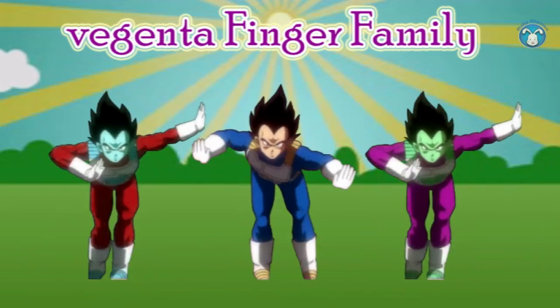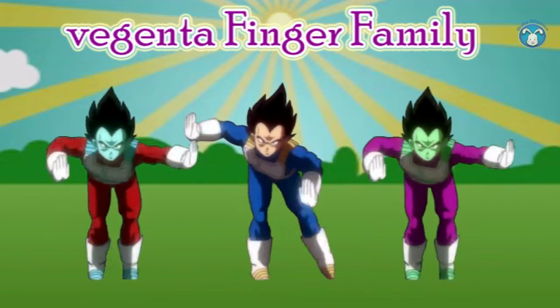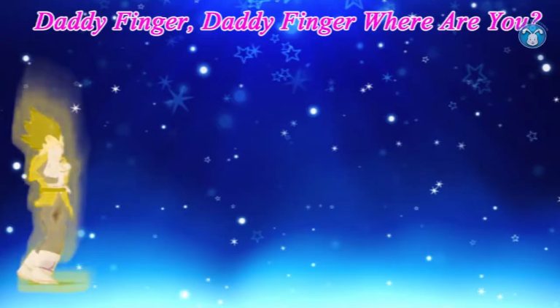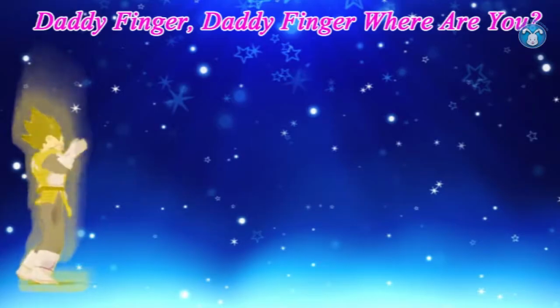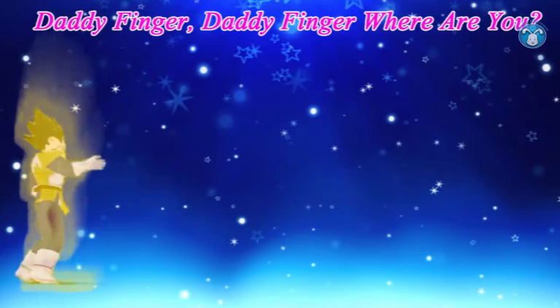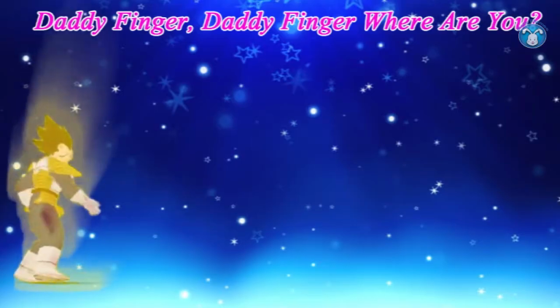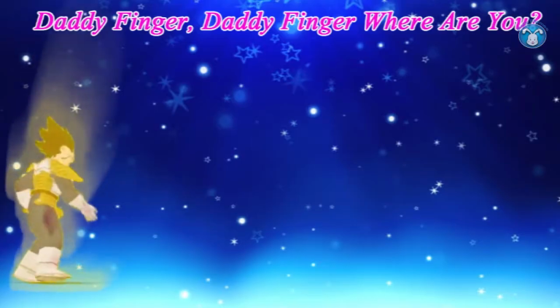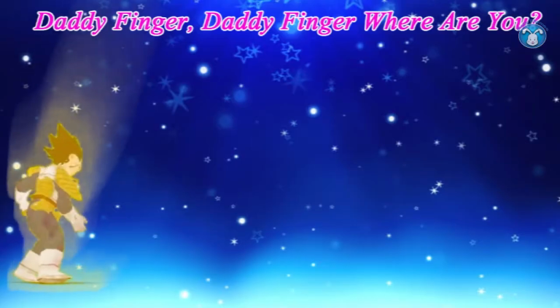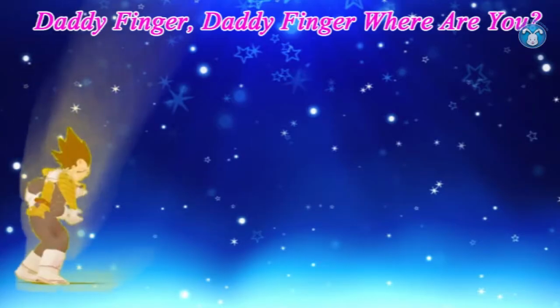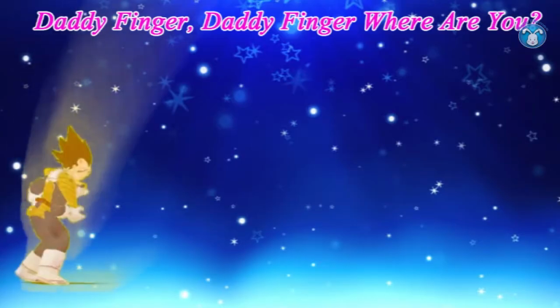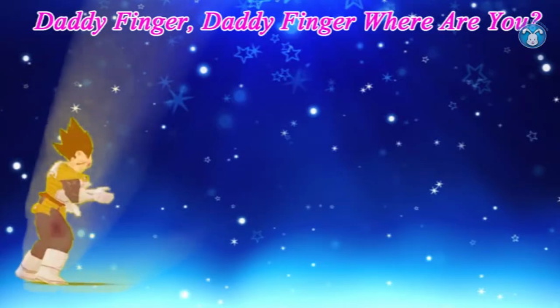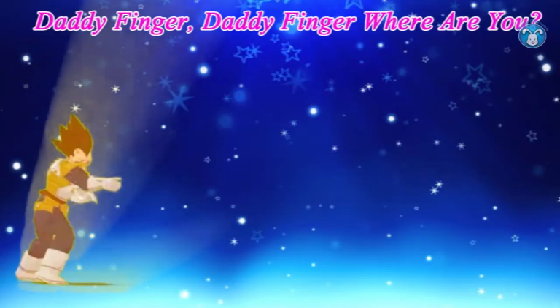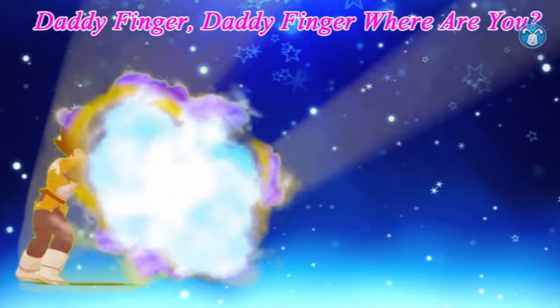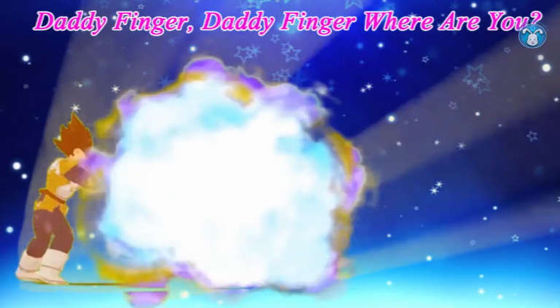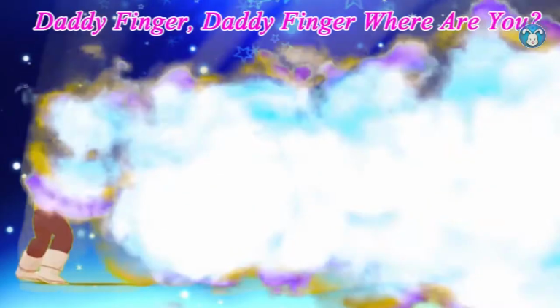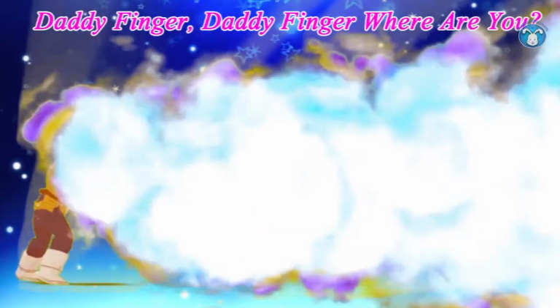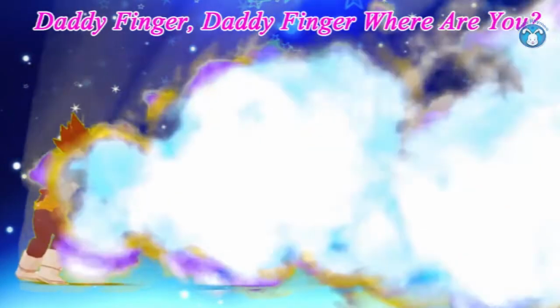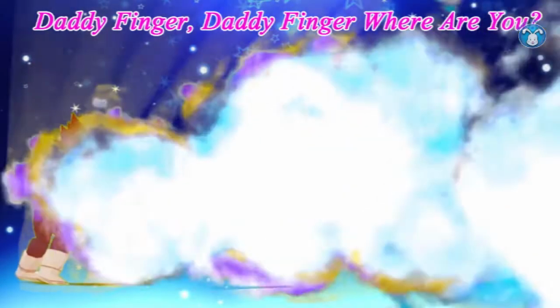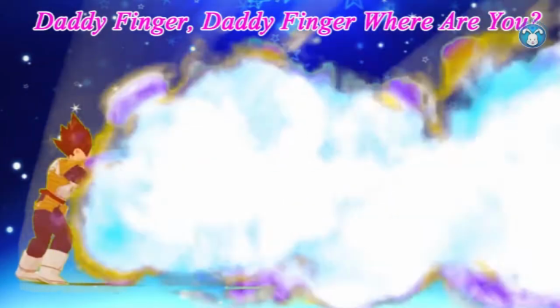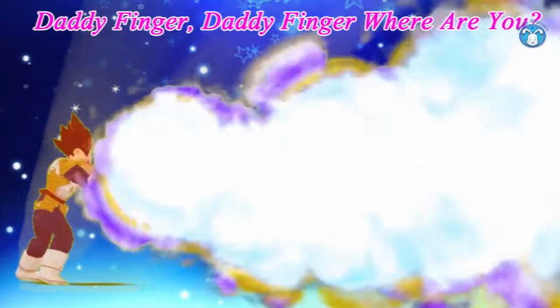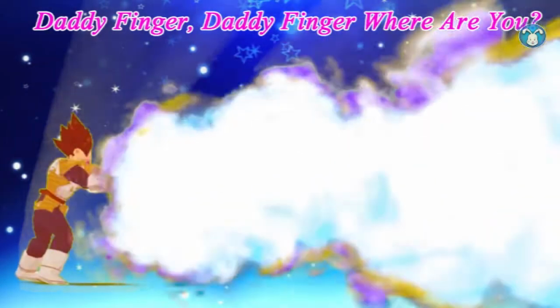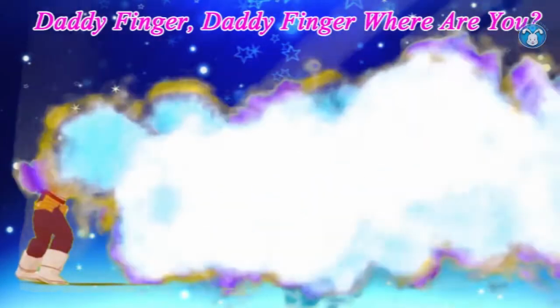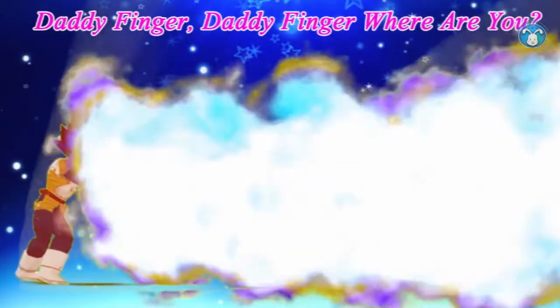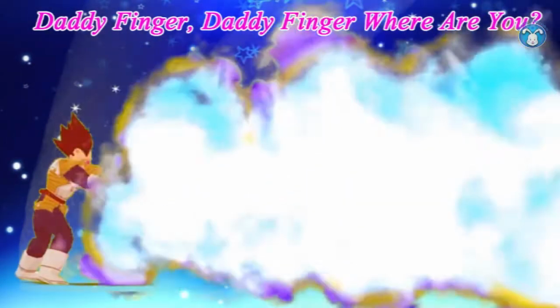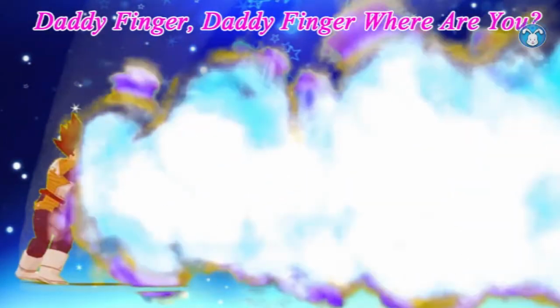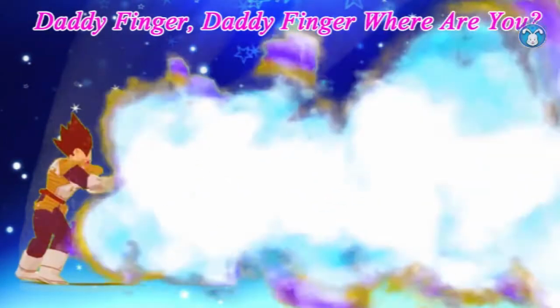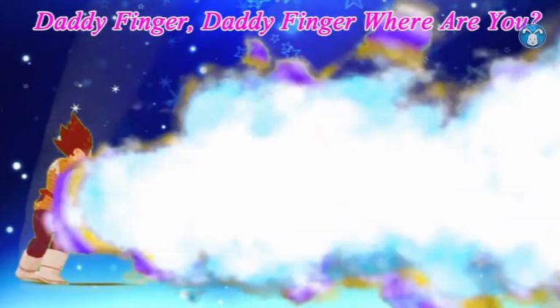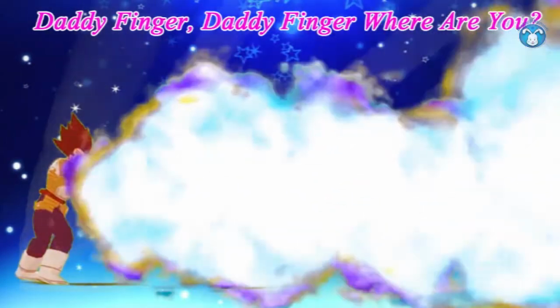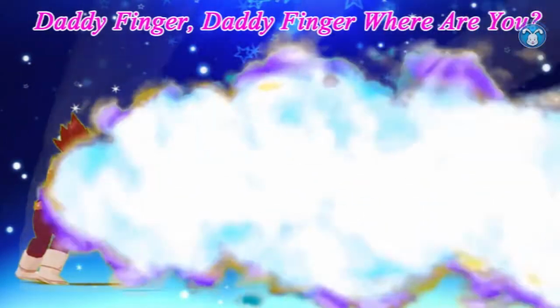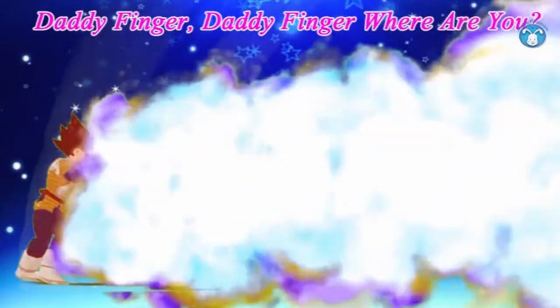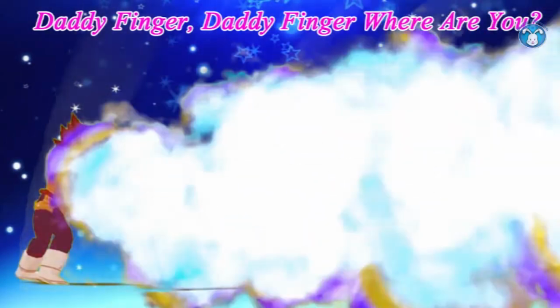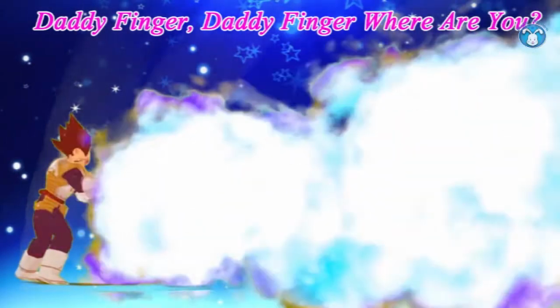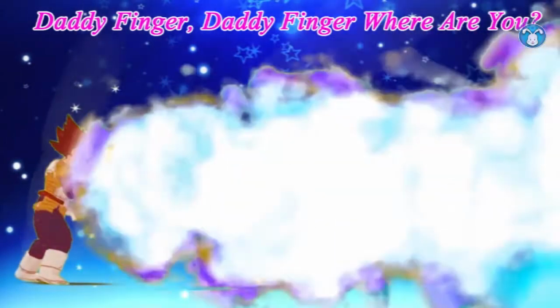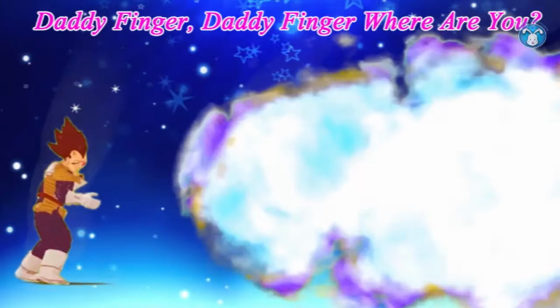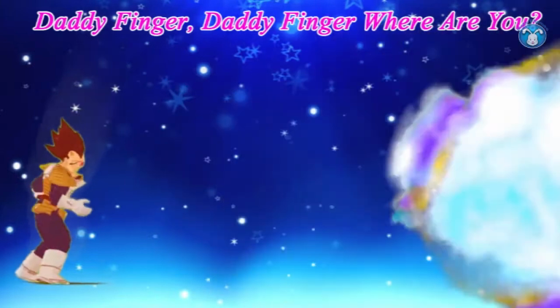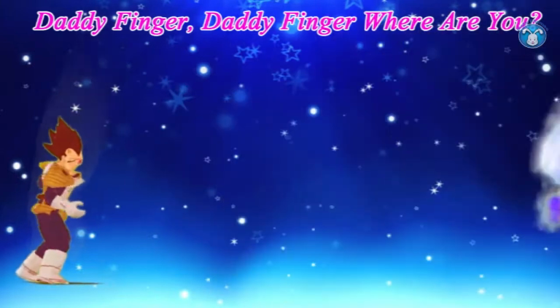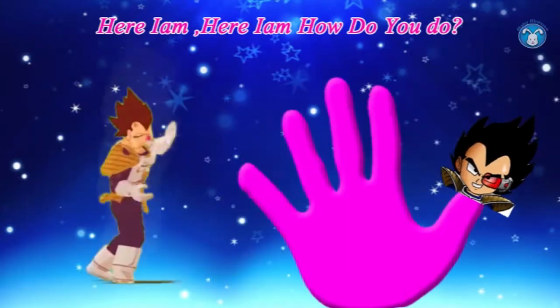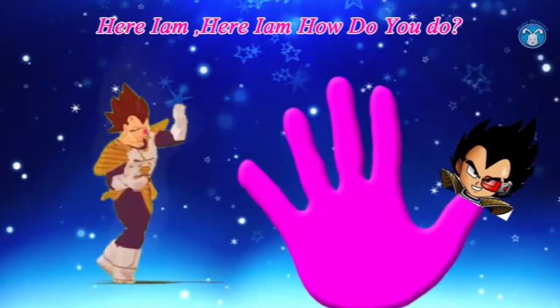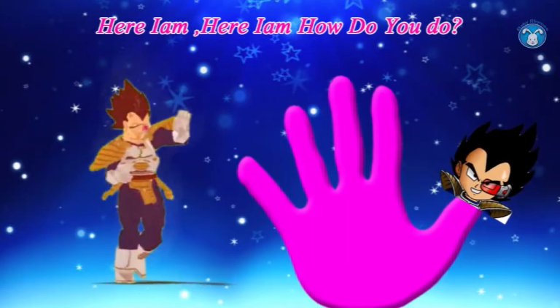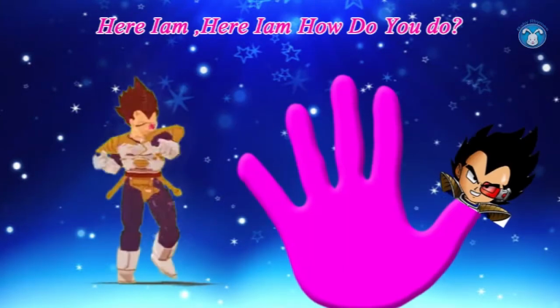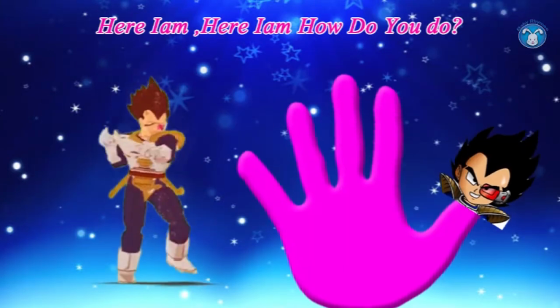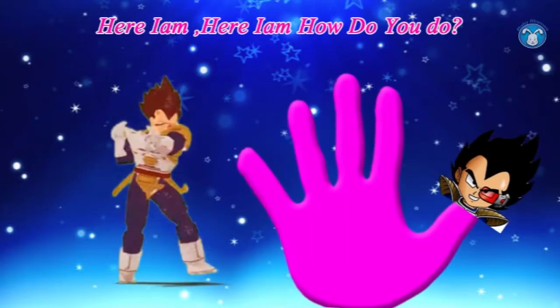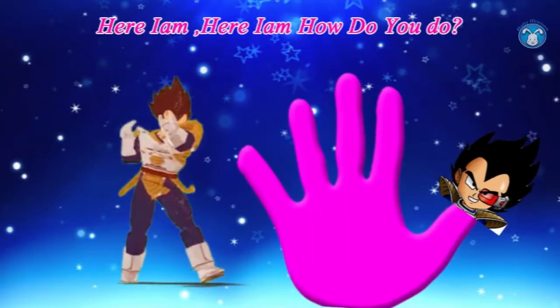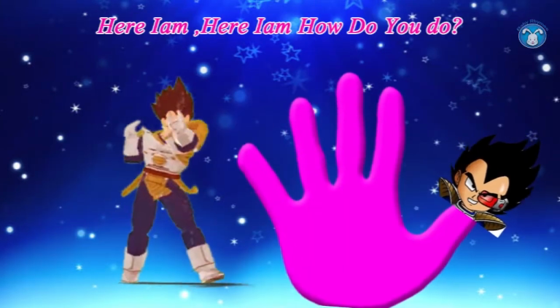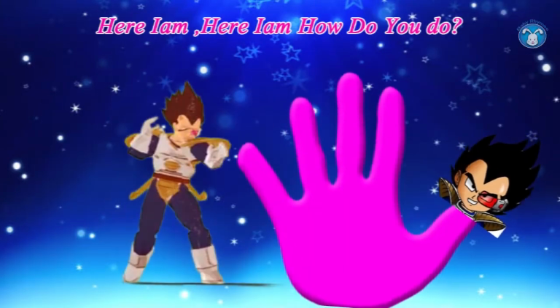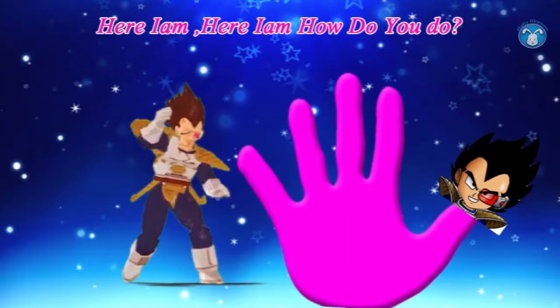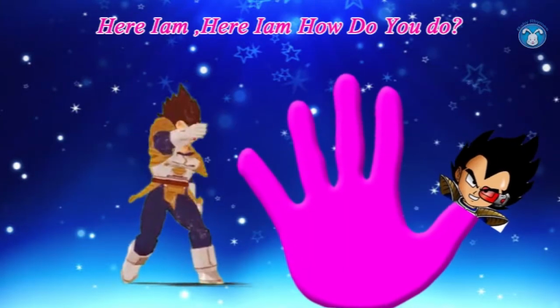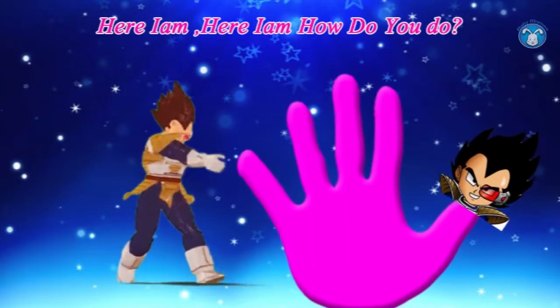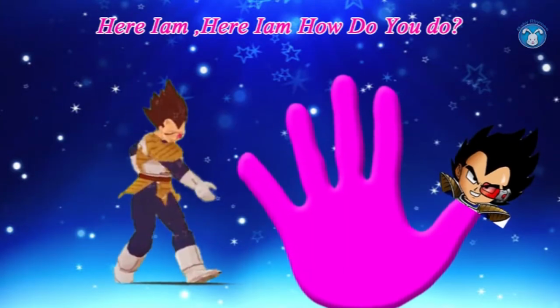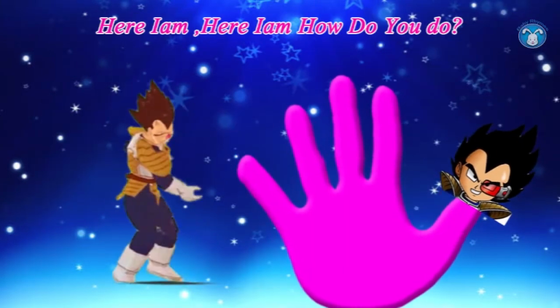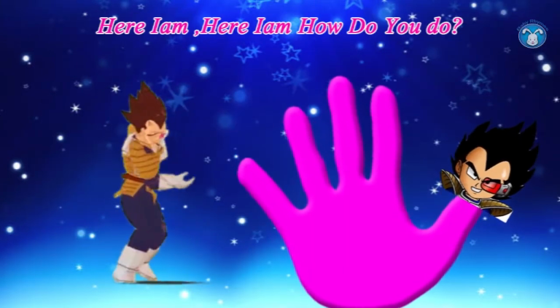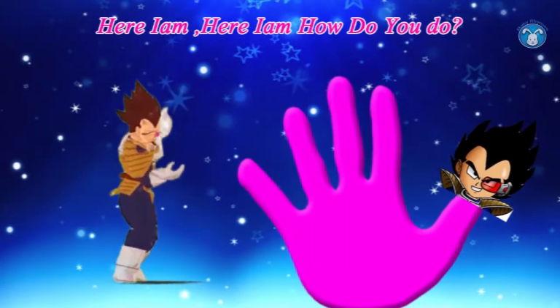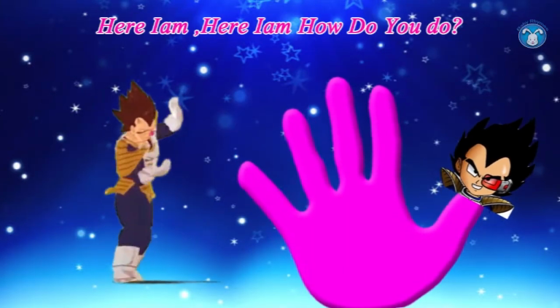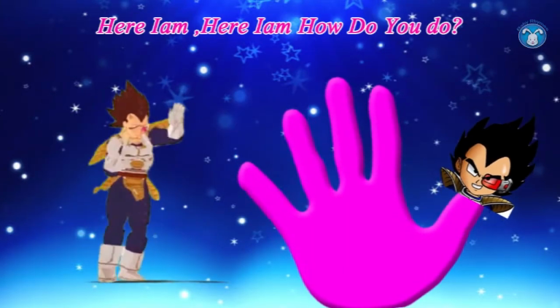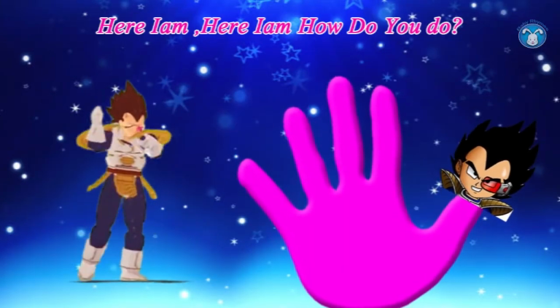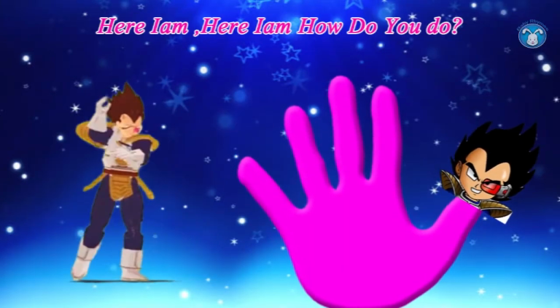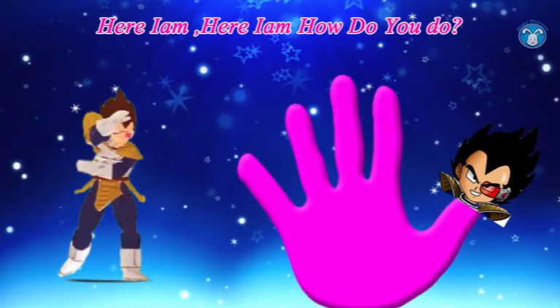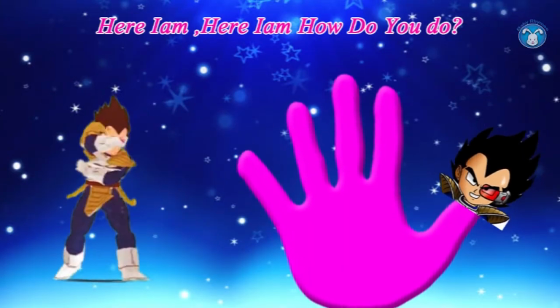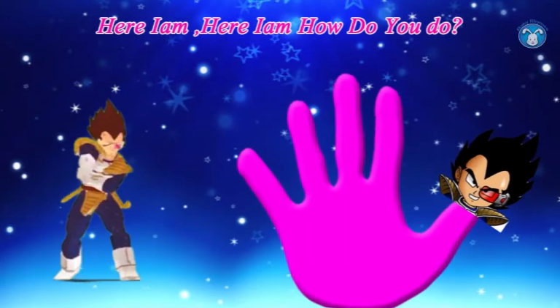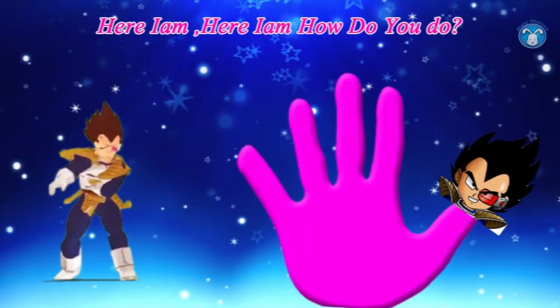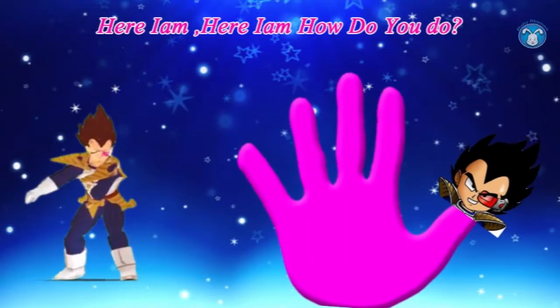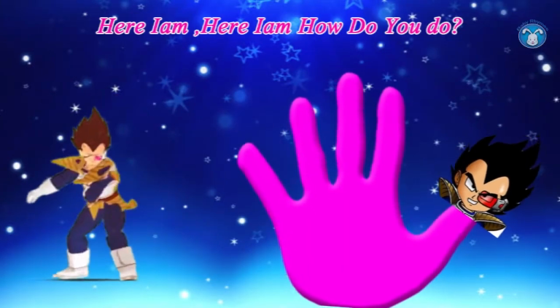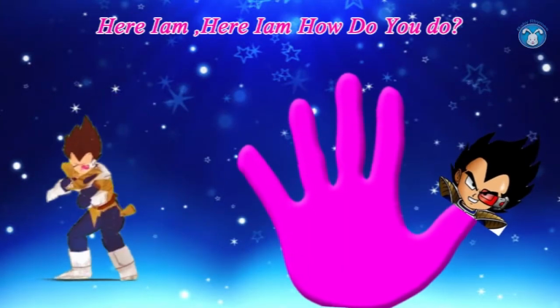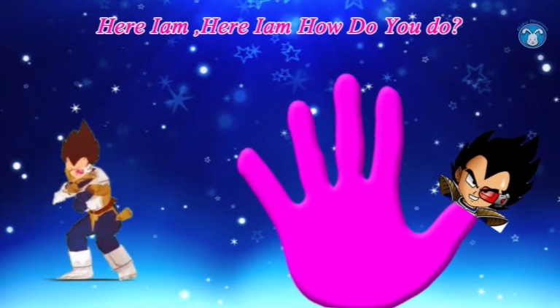Daddy finger, daddy finger, where are you? Here I am, here I am, how do you do?